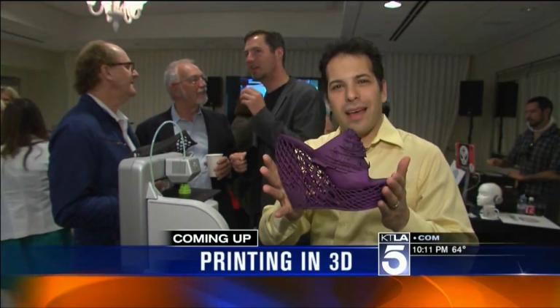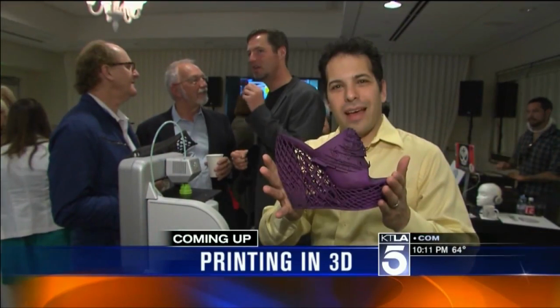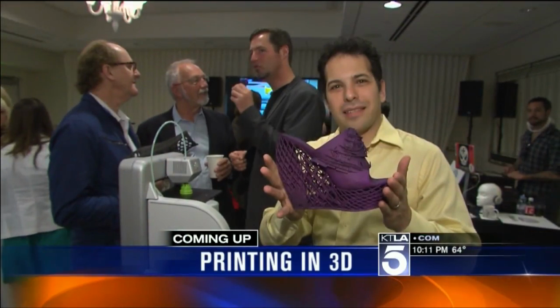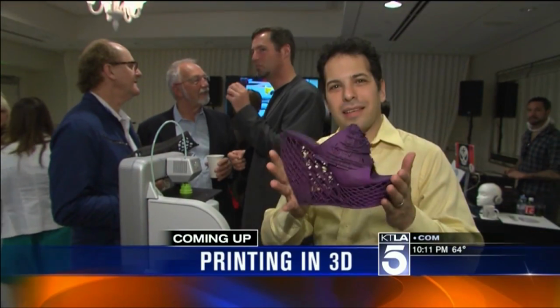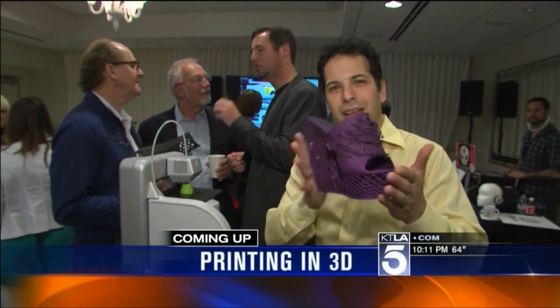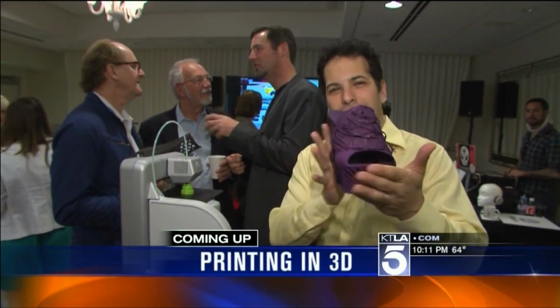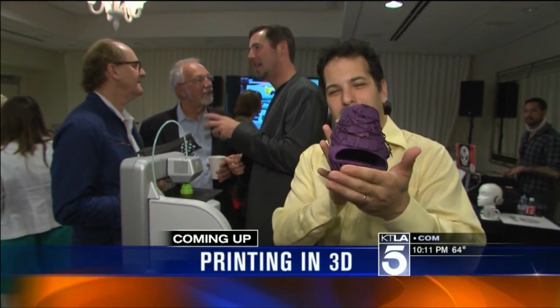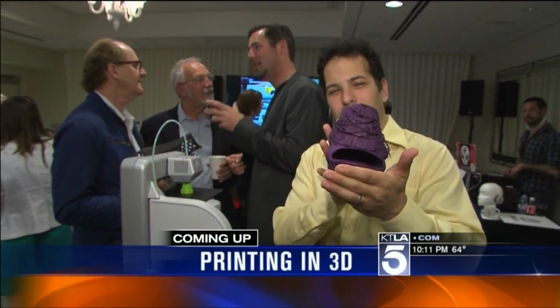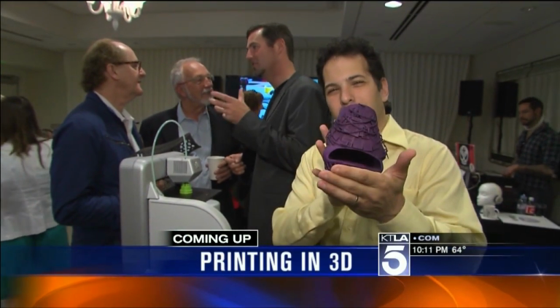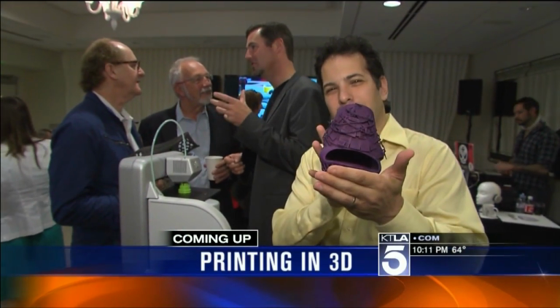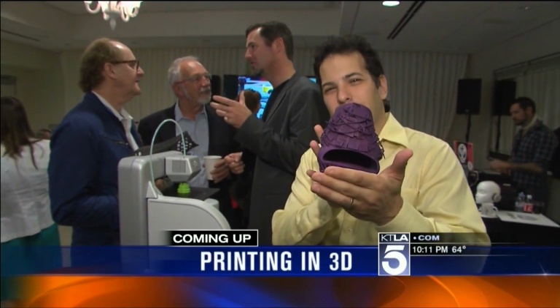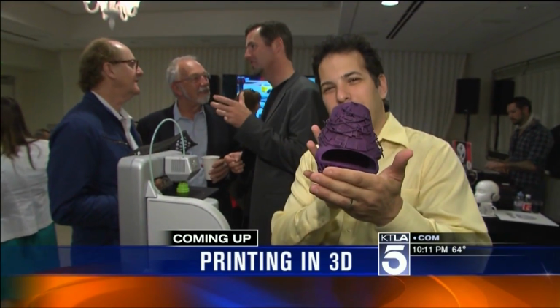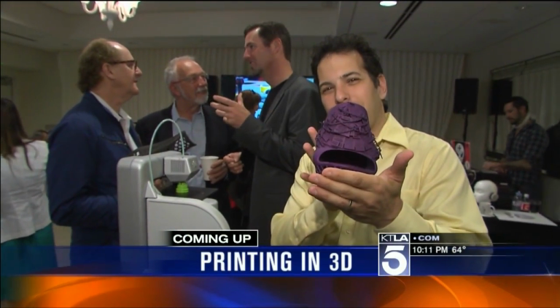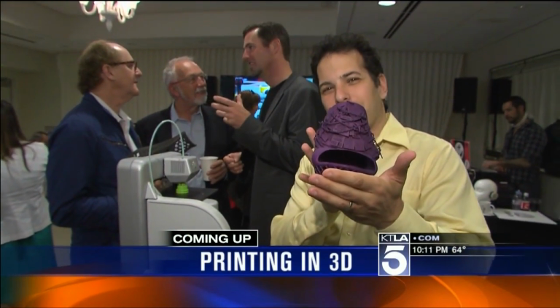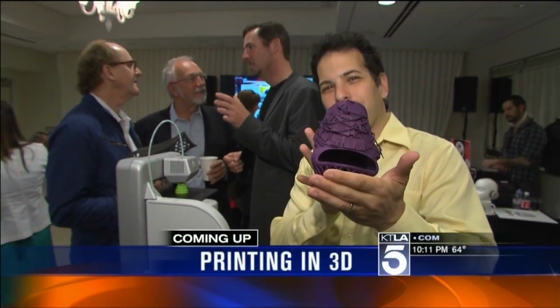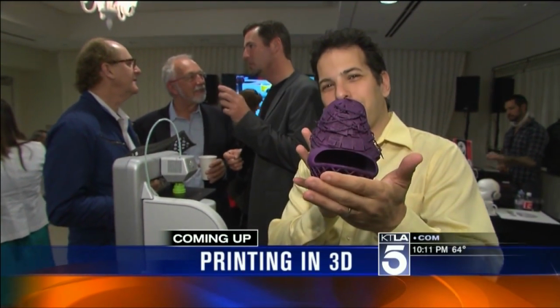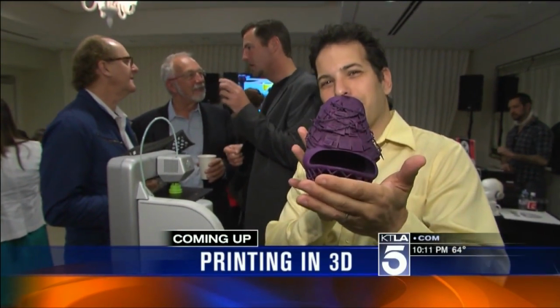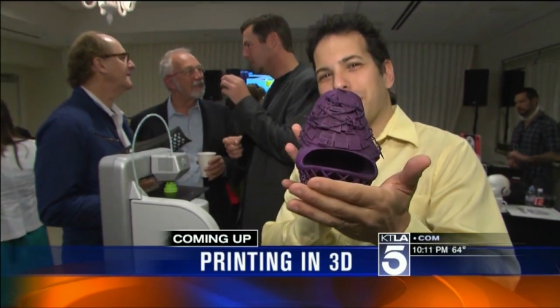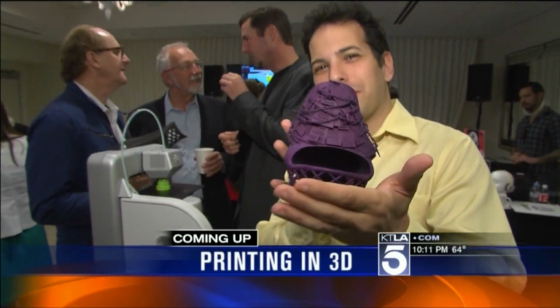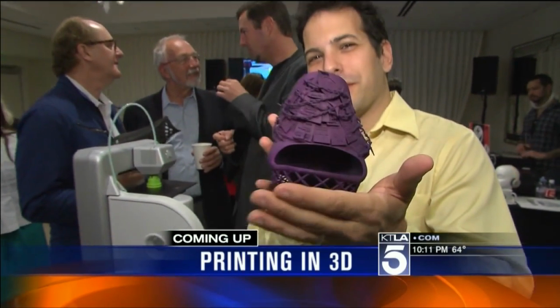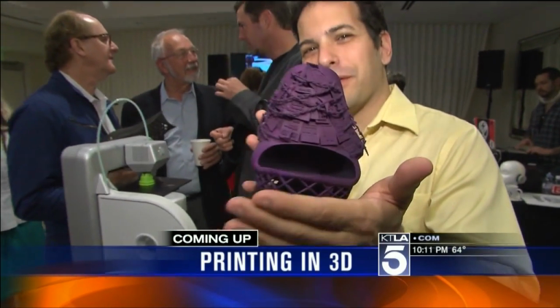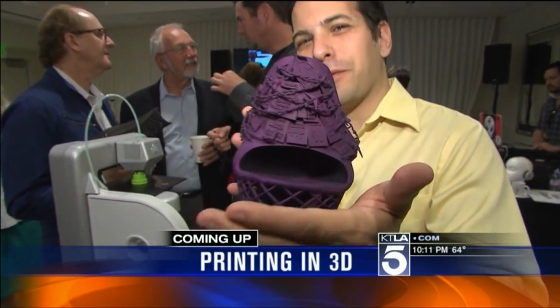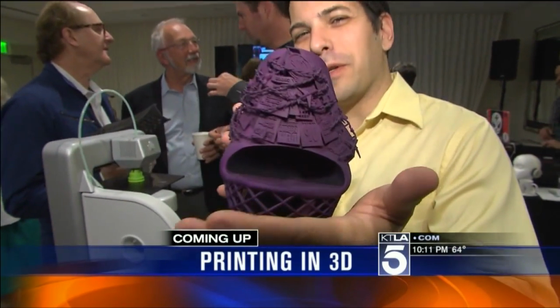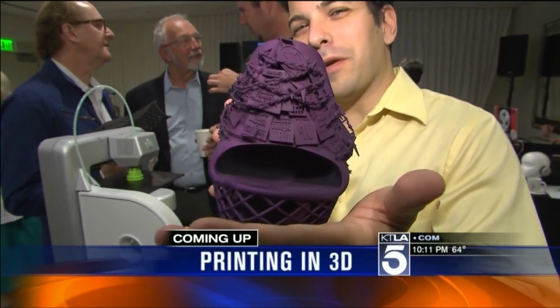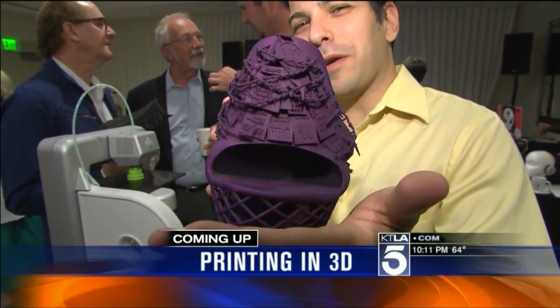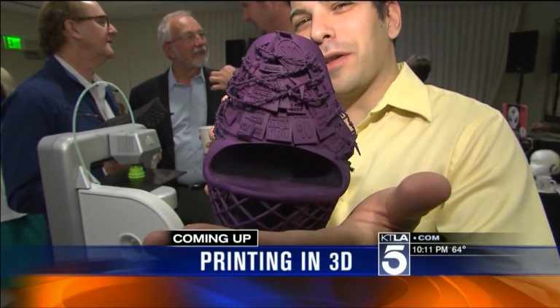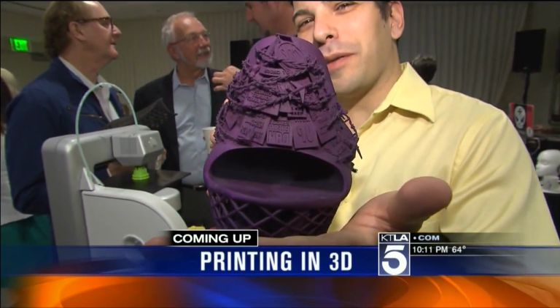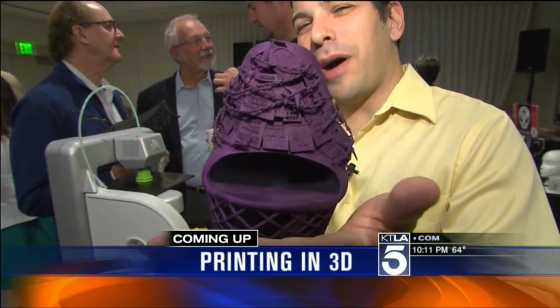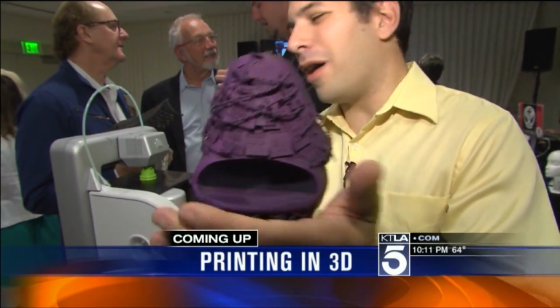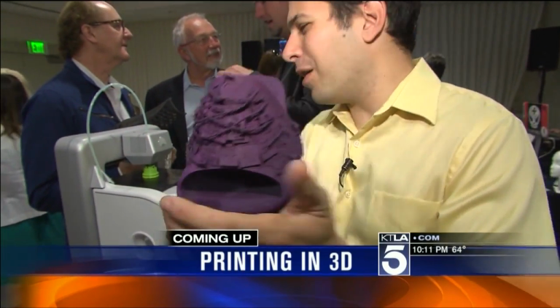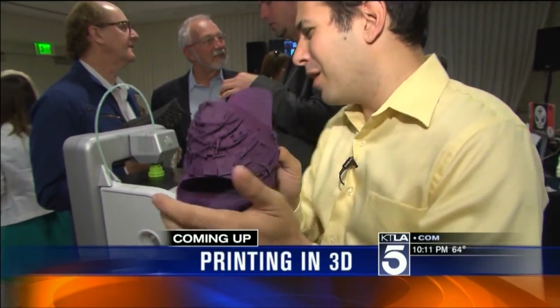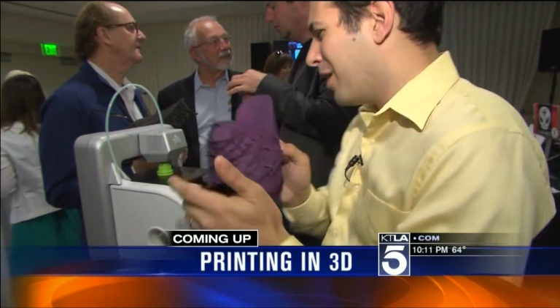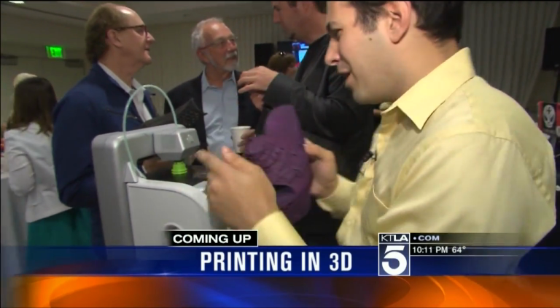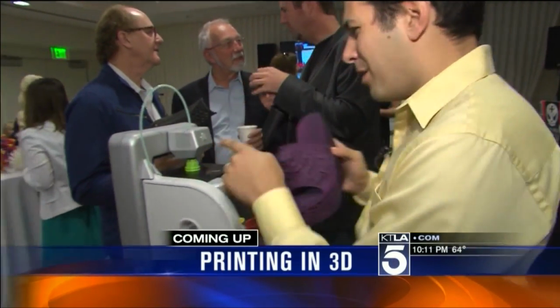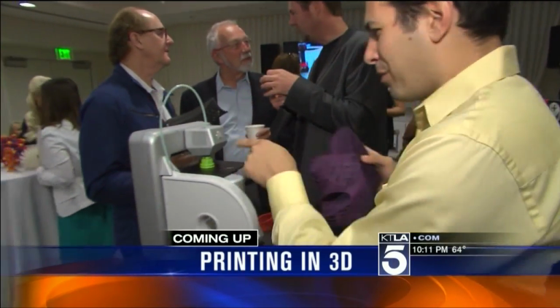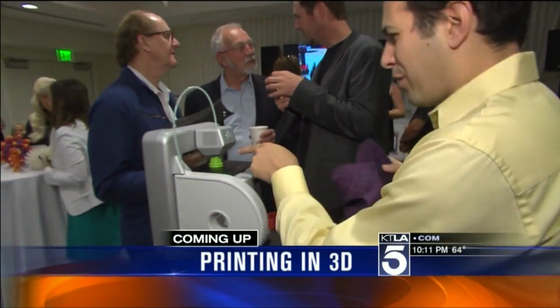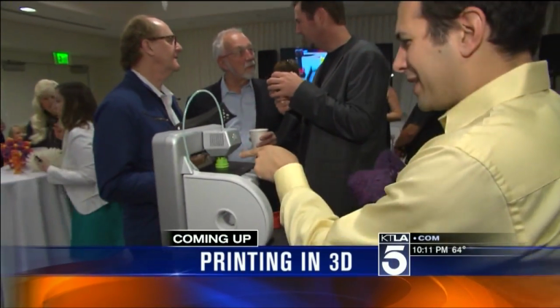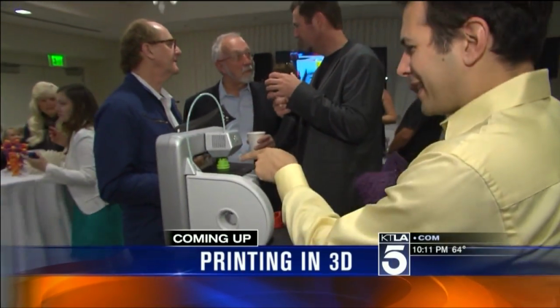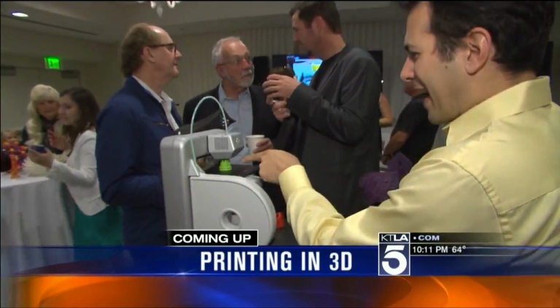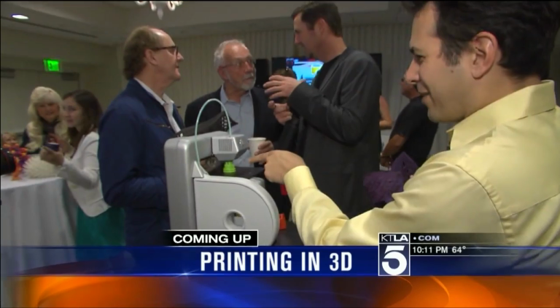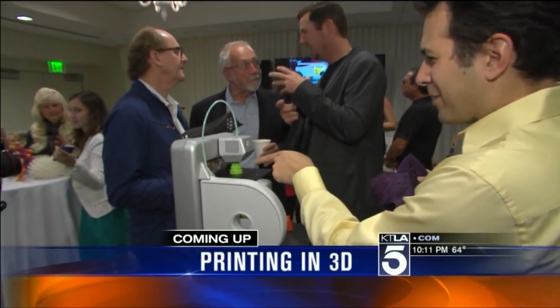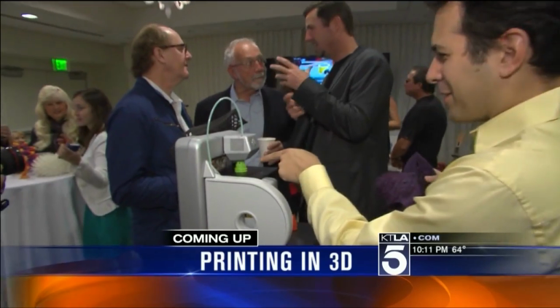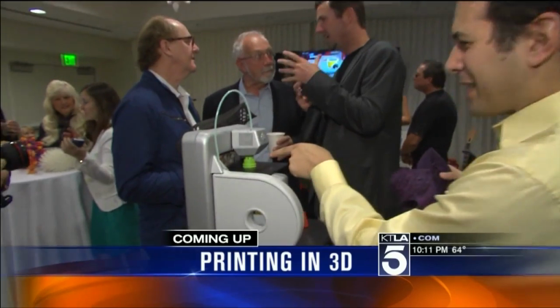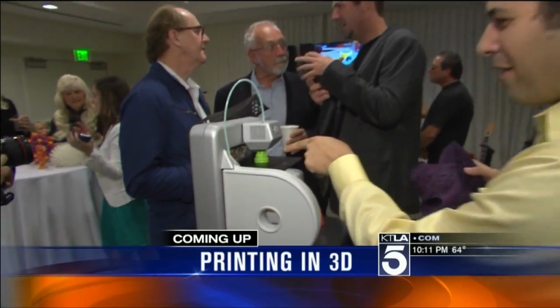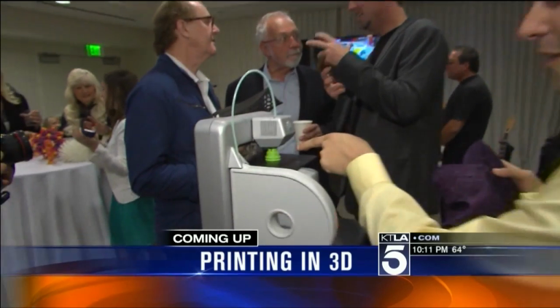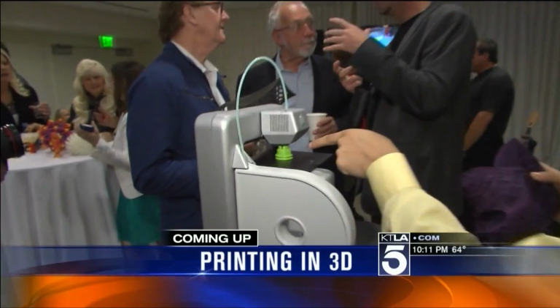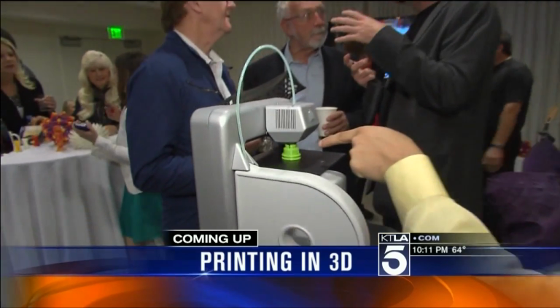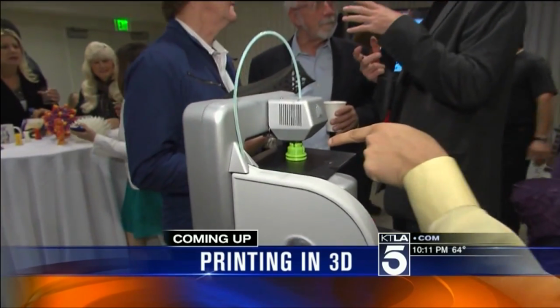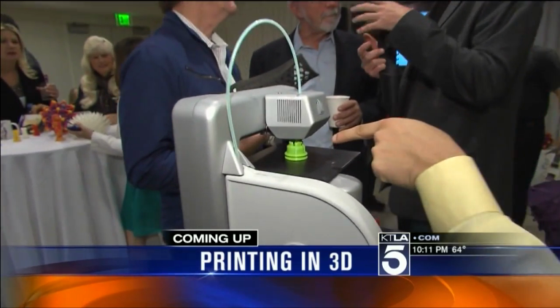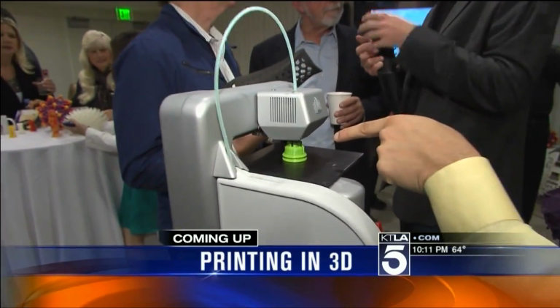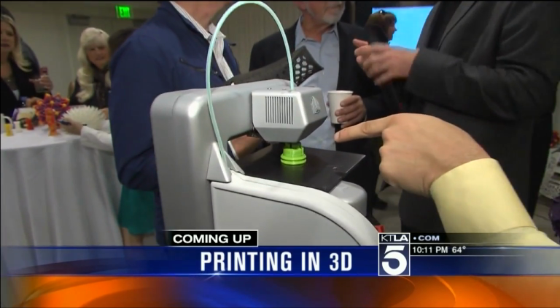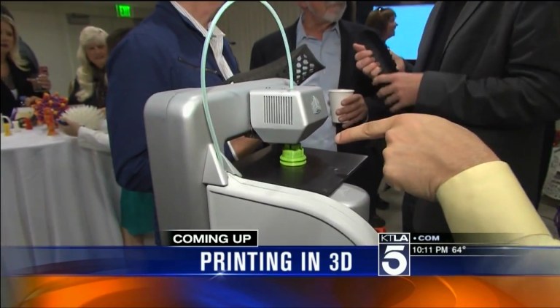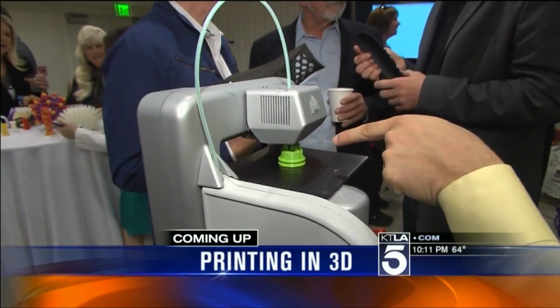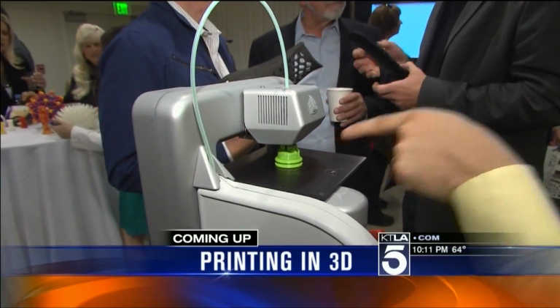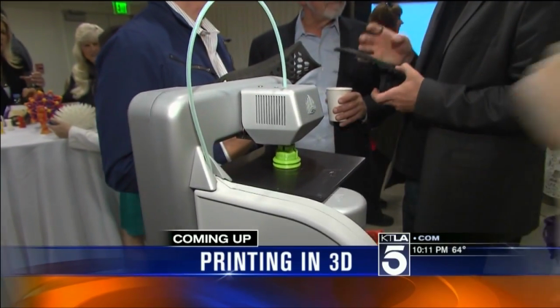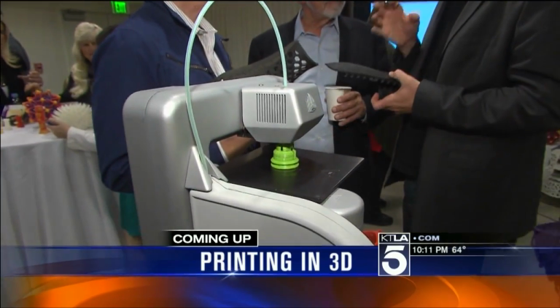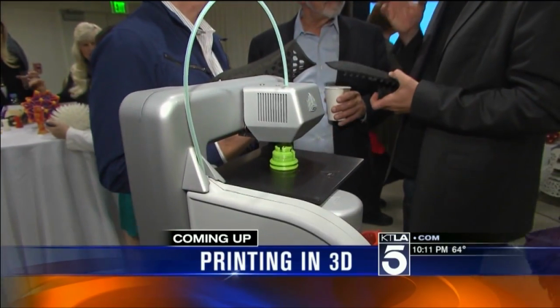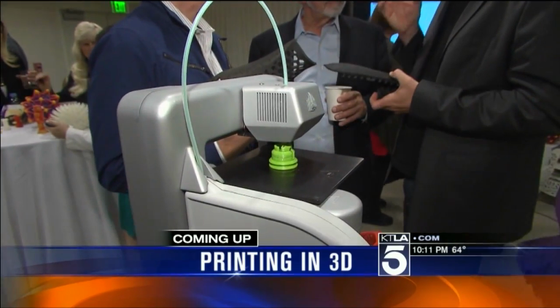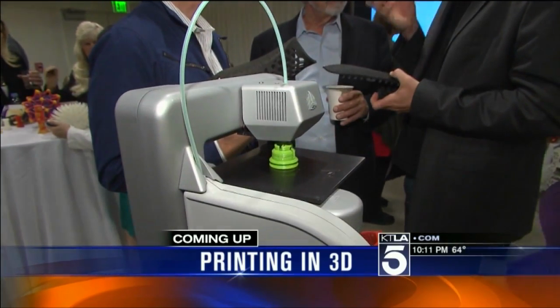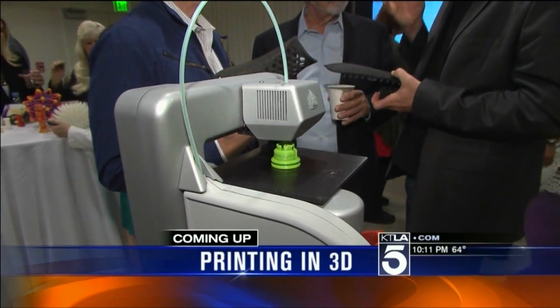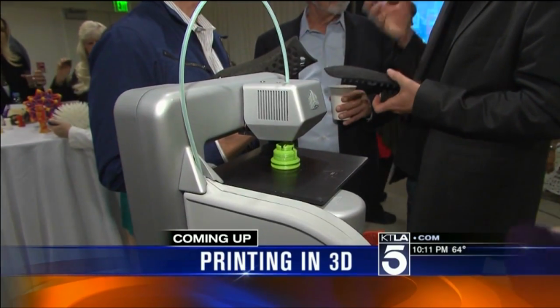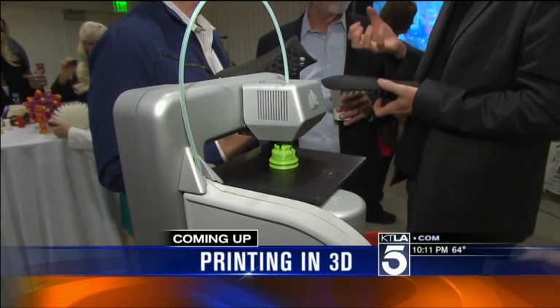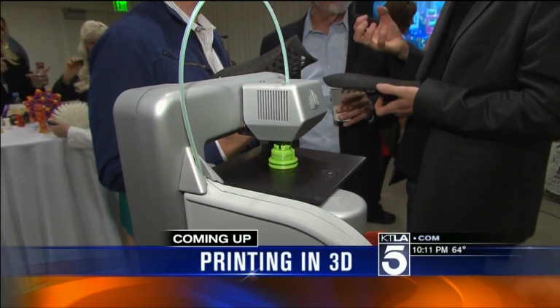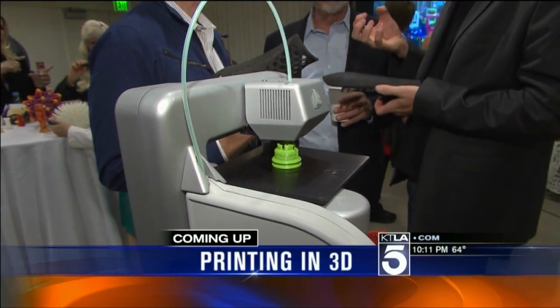And still ahead: you want a new pair of shoes? Well, don't go to the mall. Print it out yourself at home. We'll show you how, coming up.